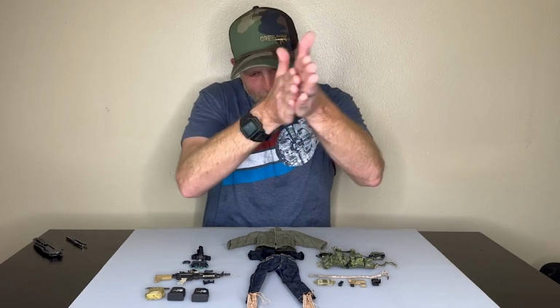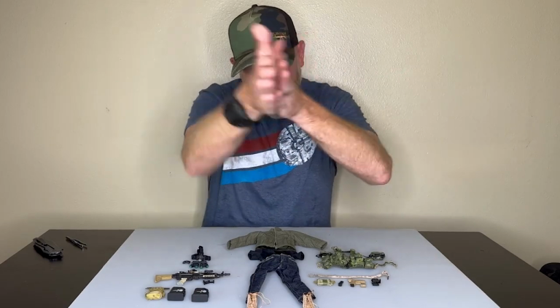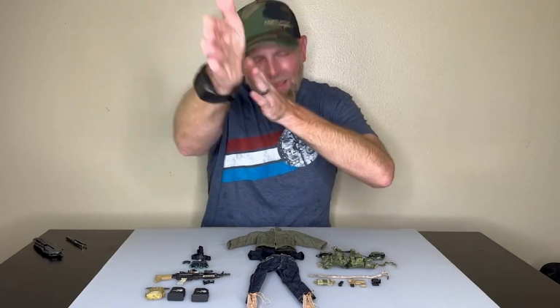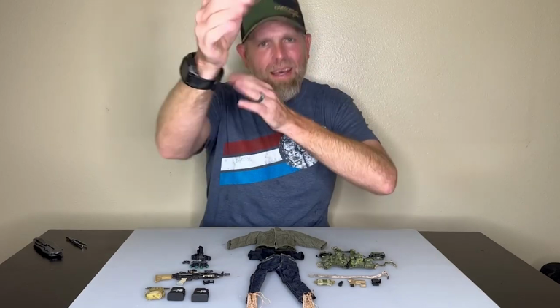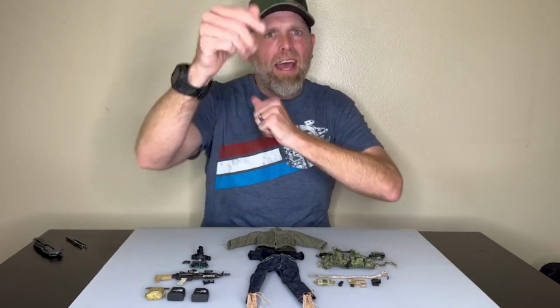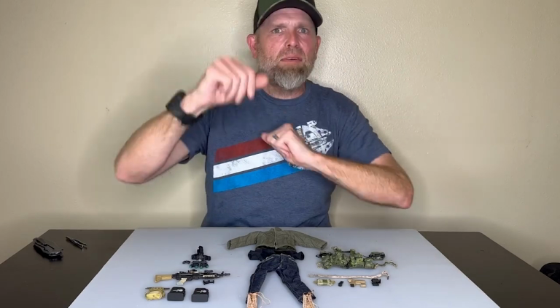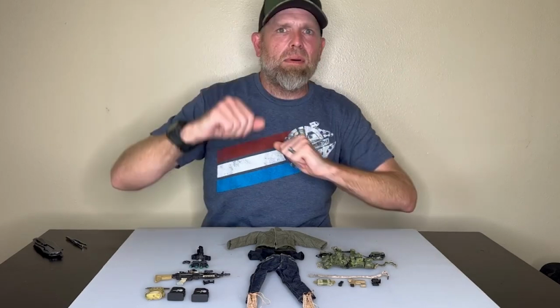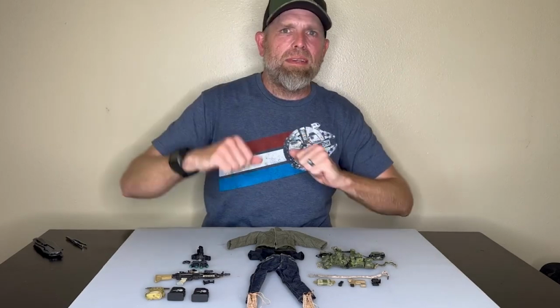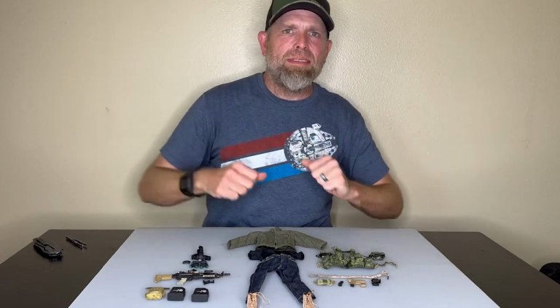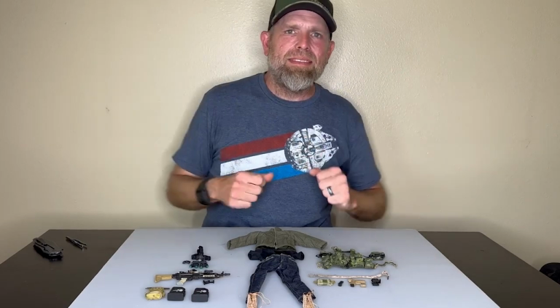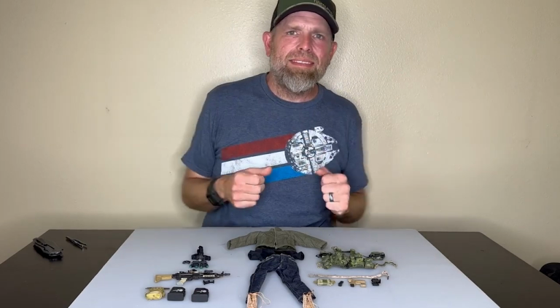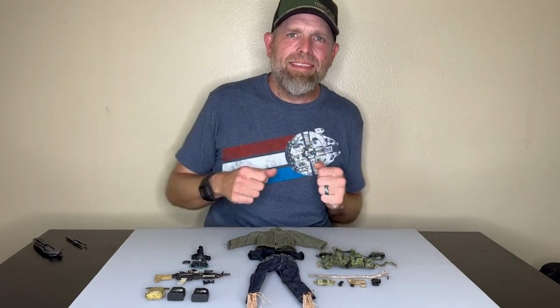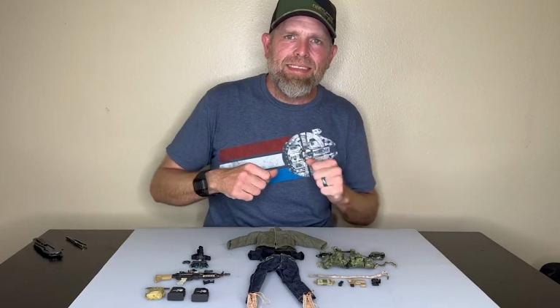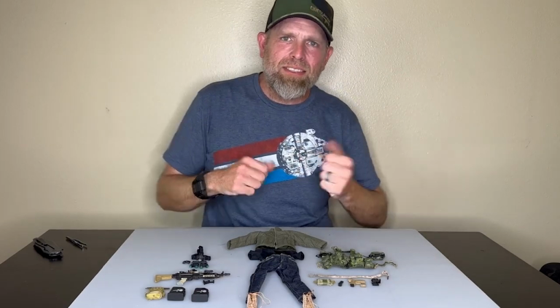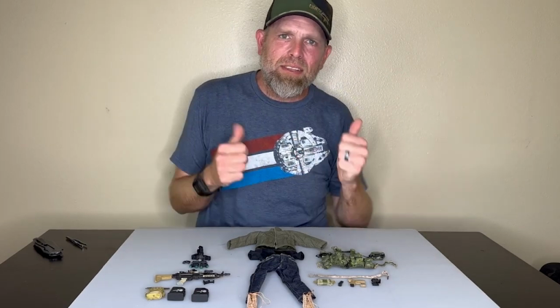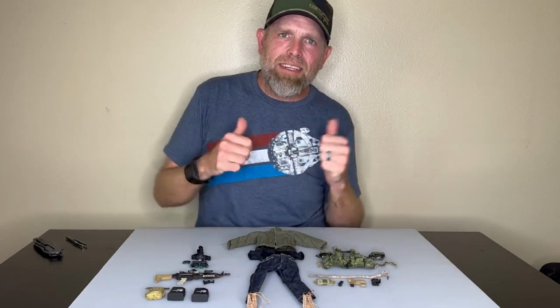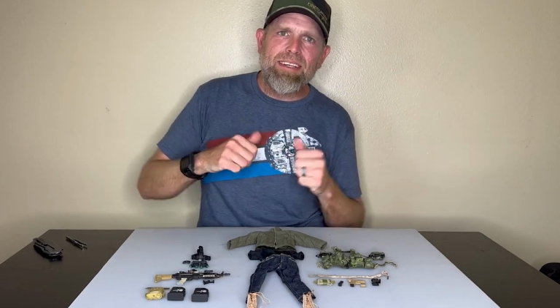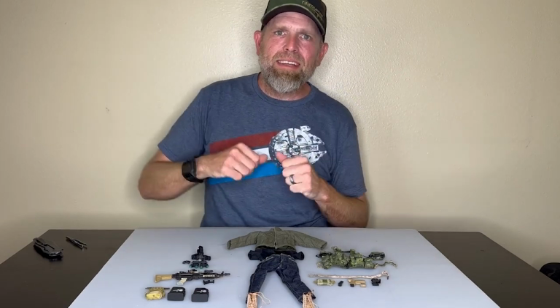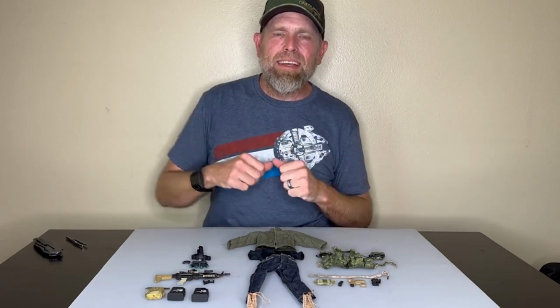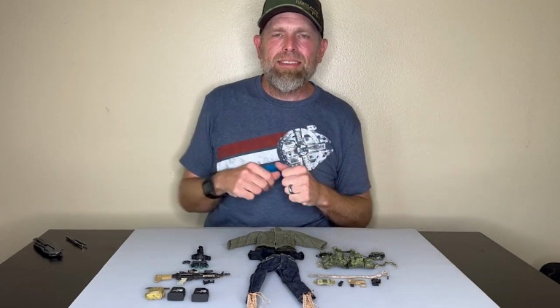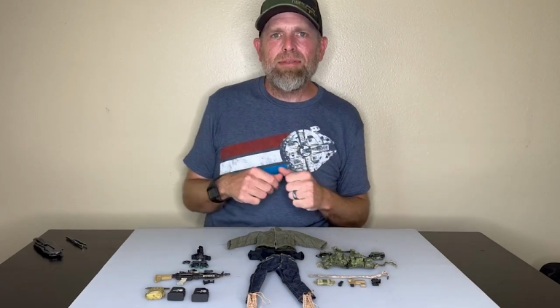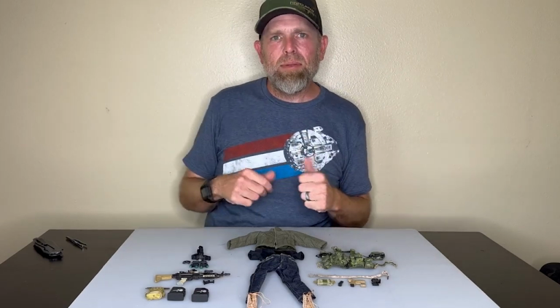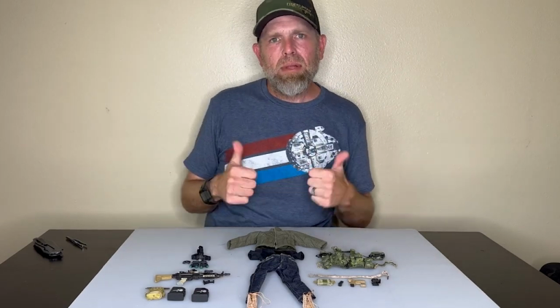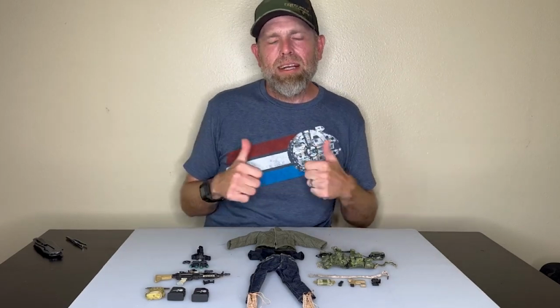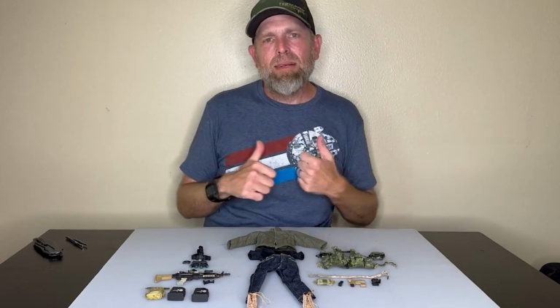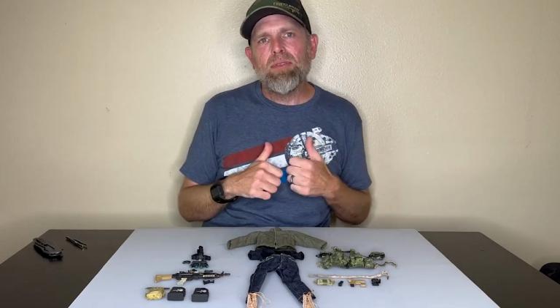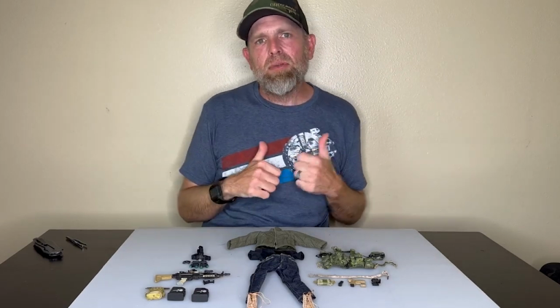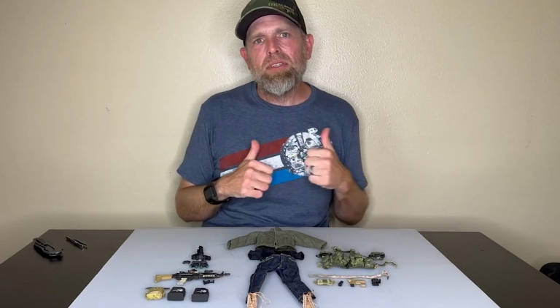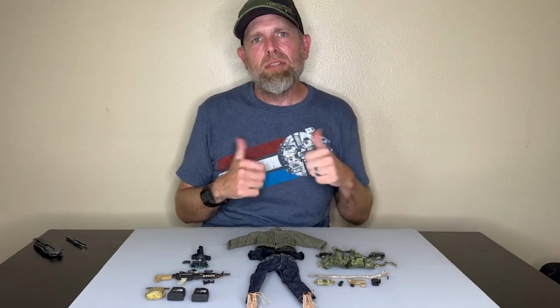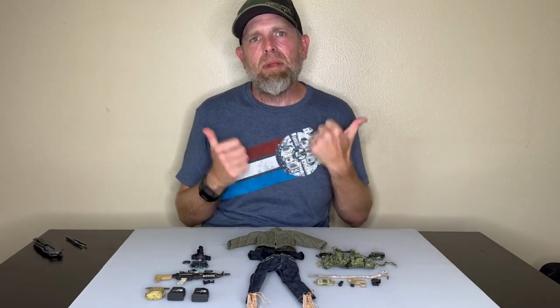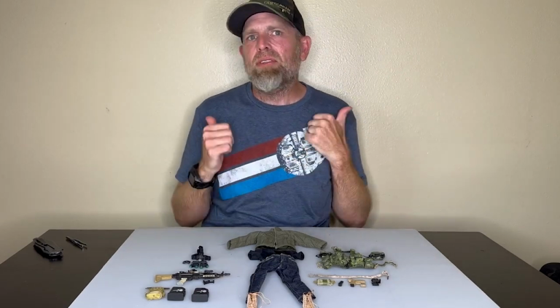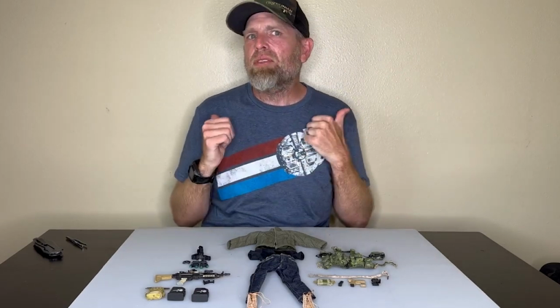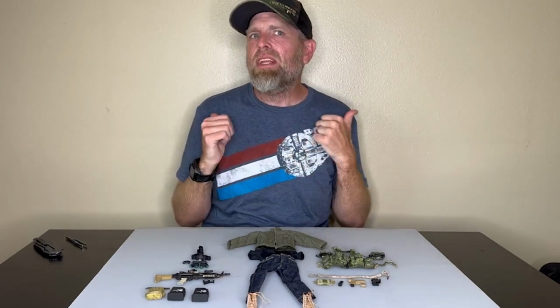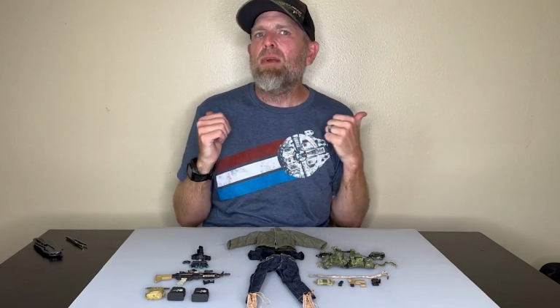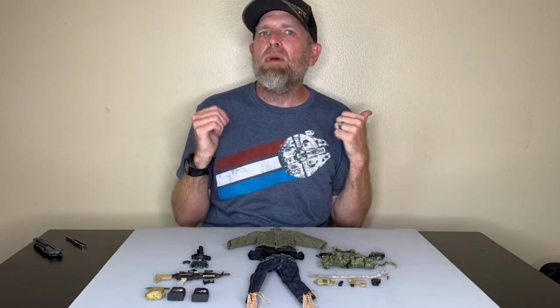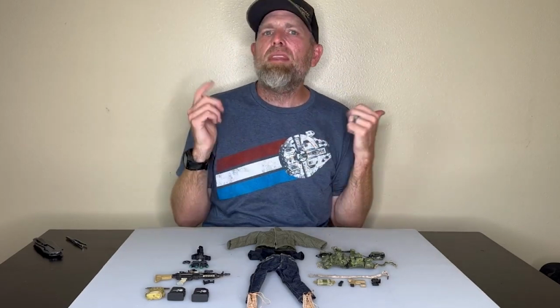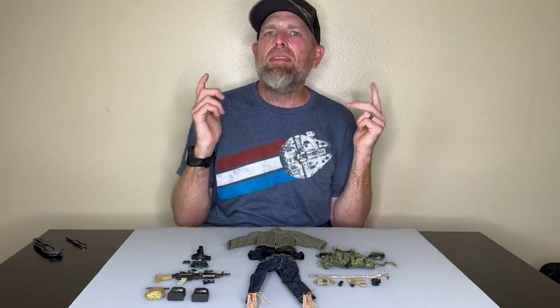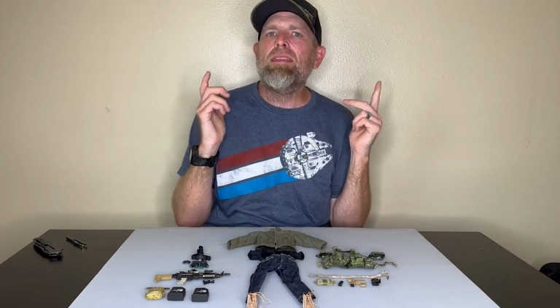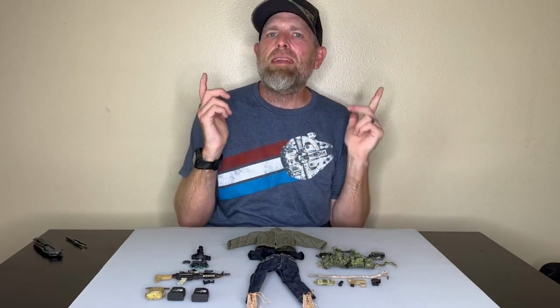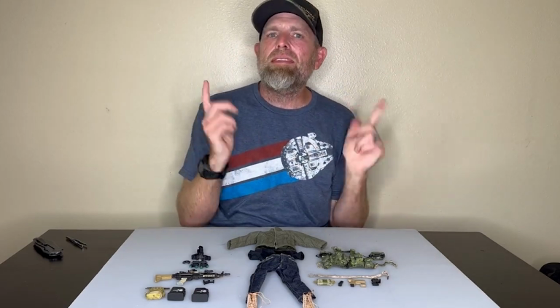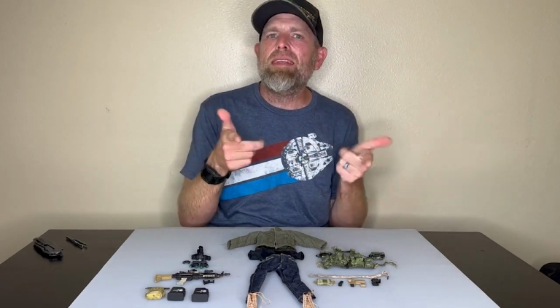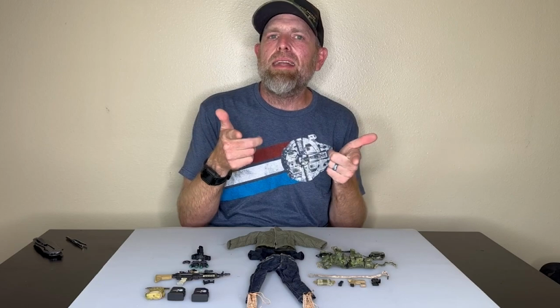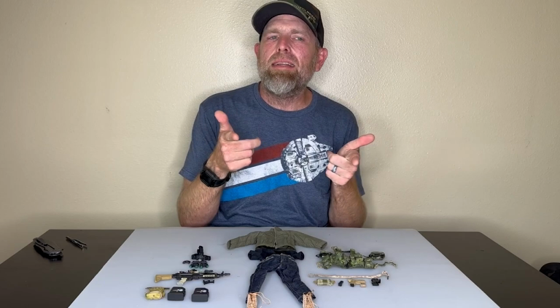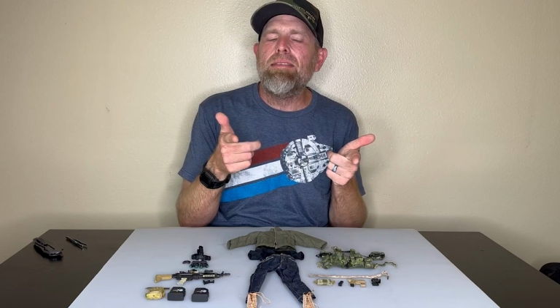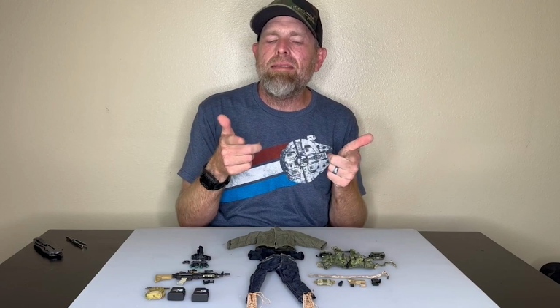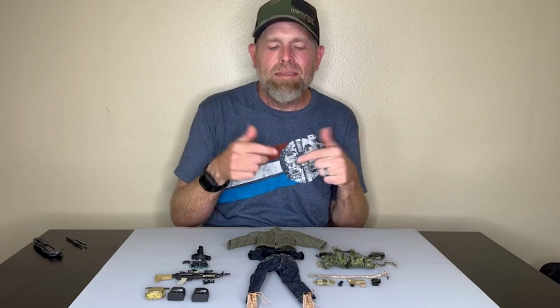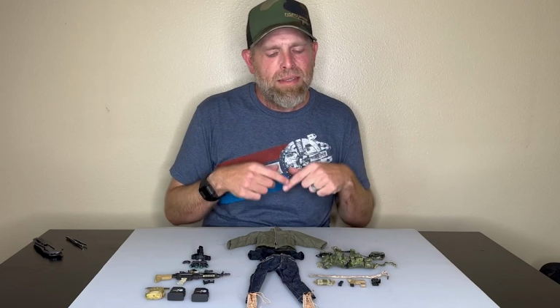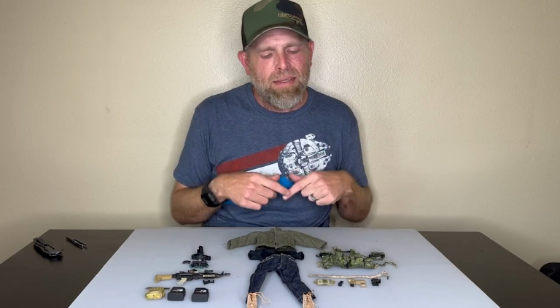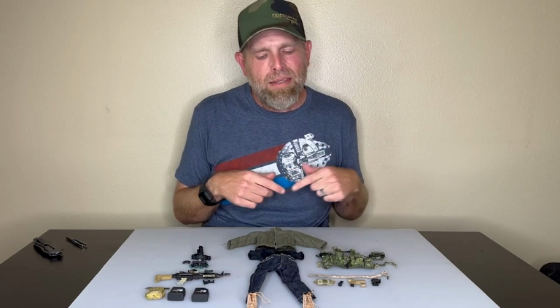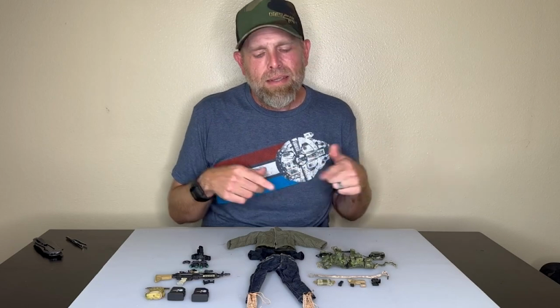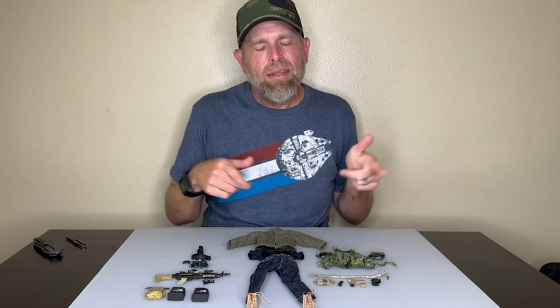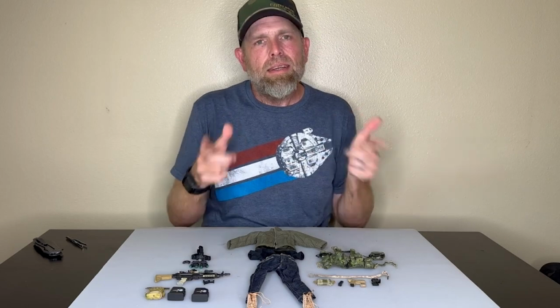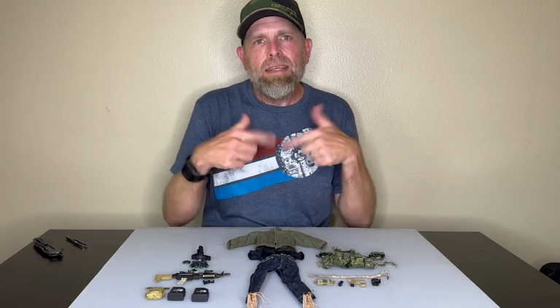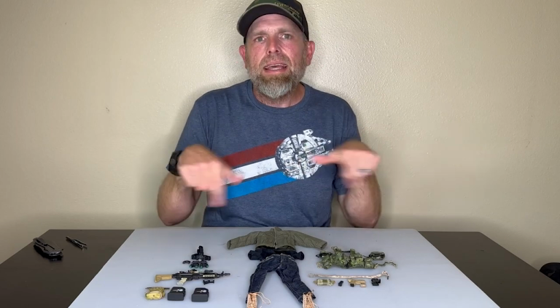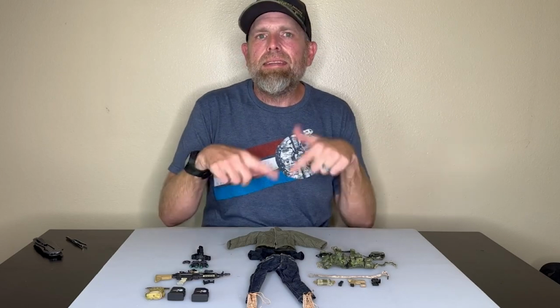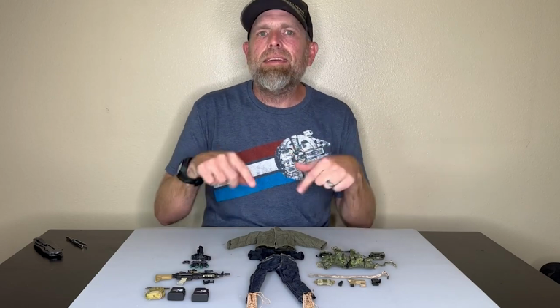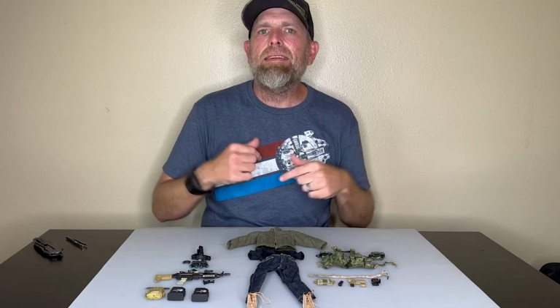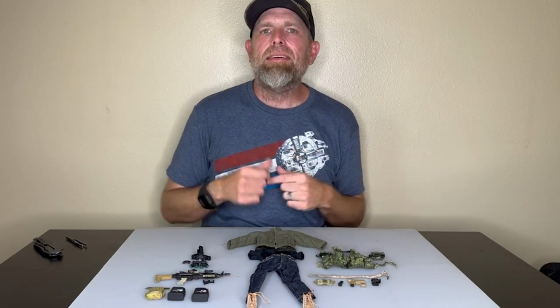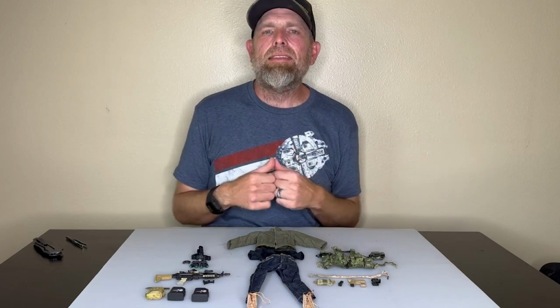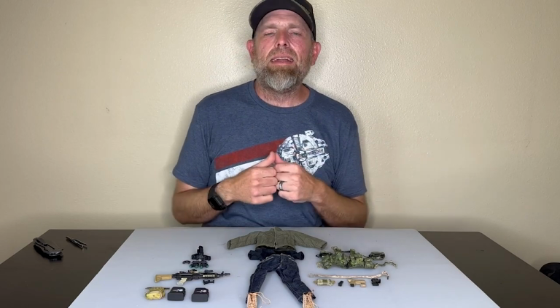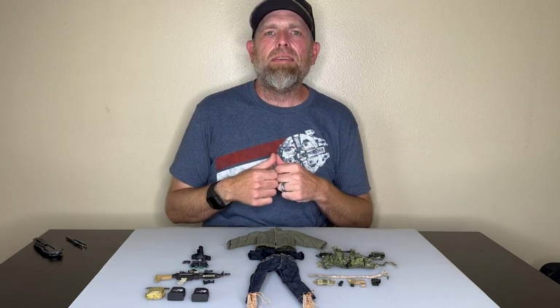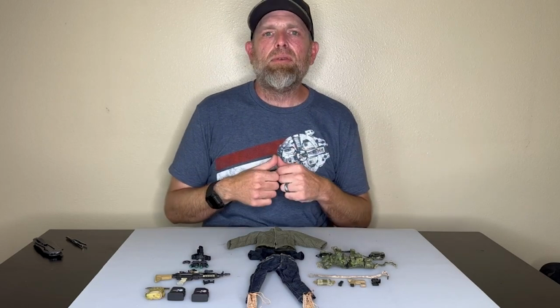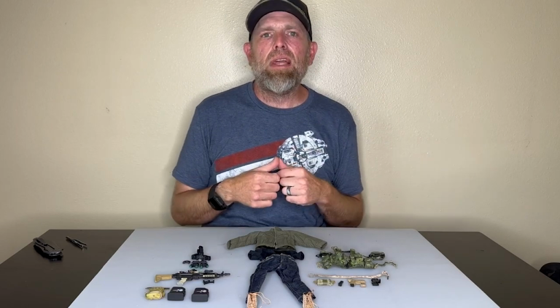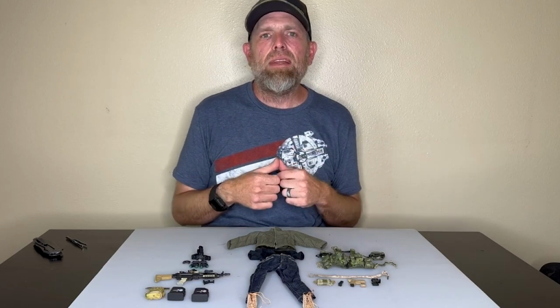Hi everyone! Sully here again with Black Ops Toys, coming at you today with an exciting kit that I've created.